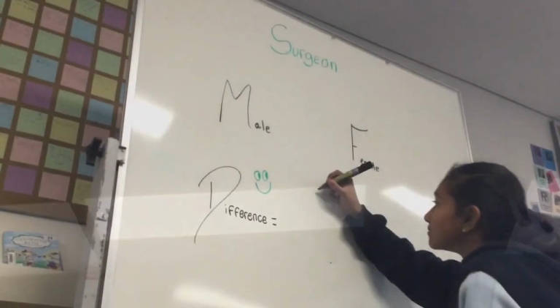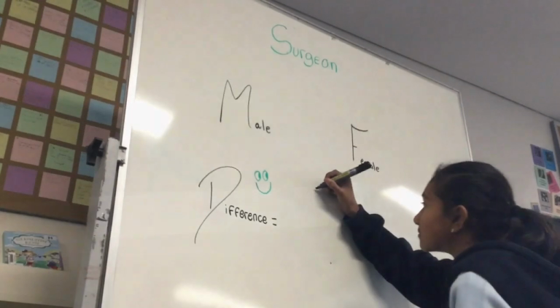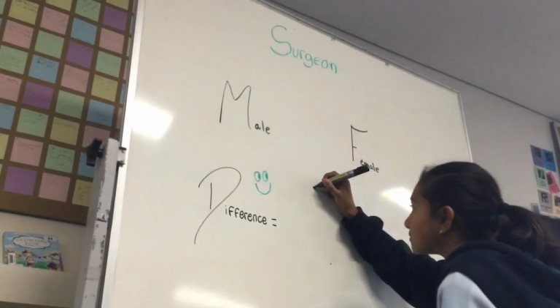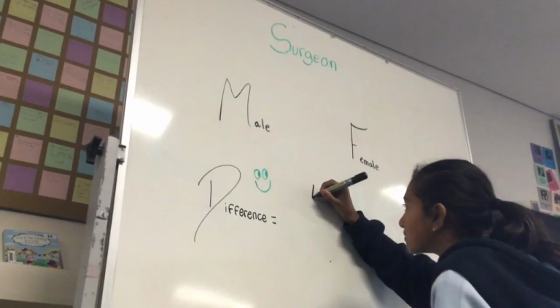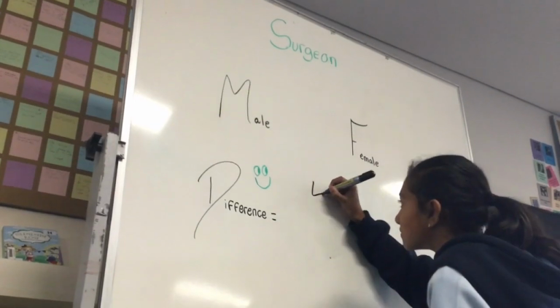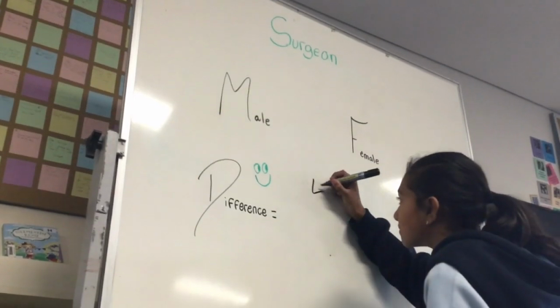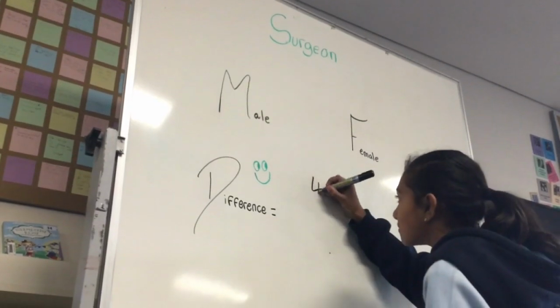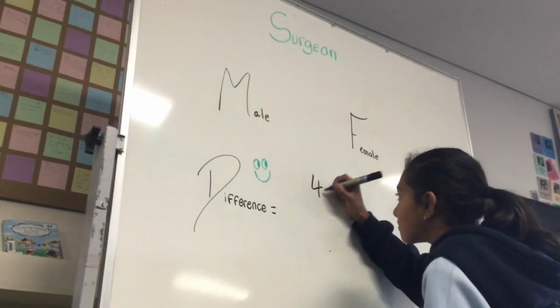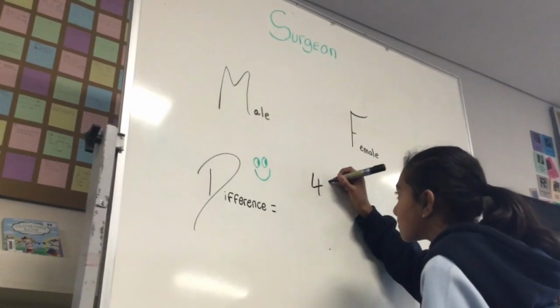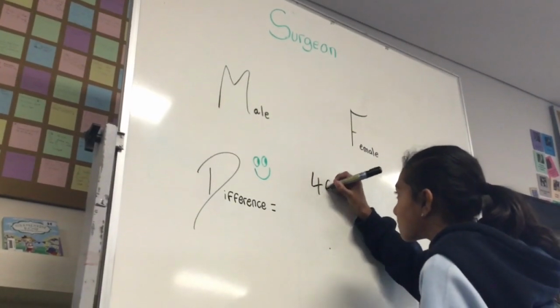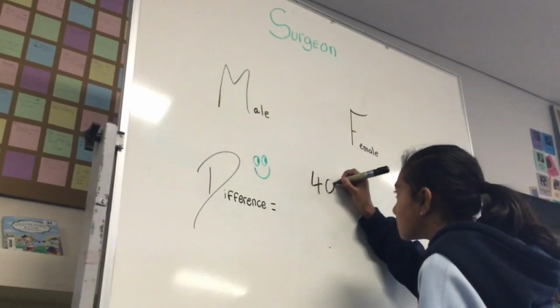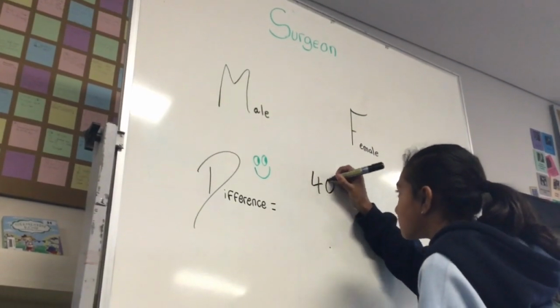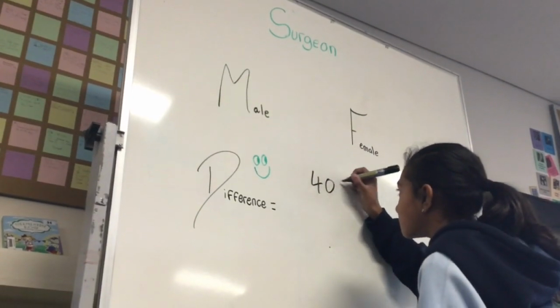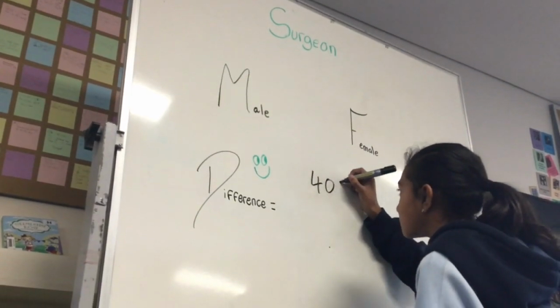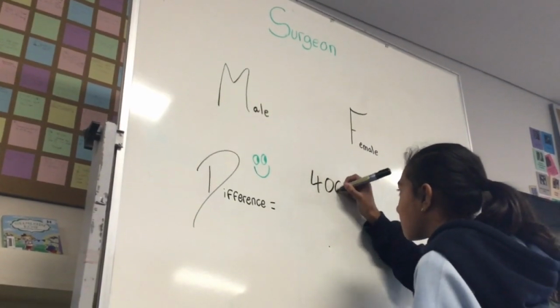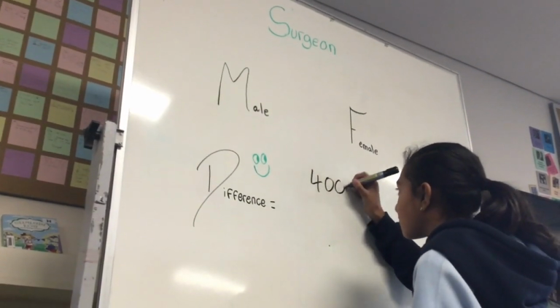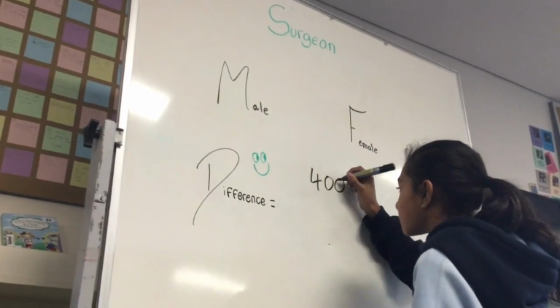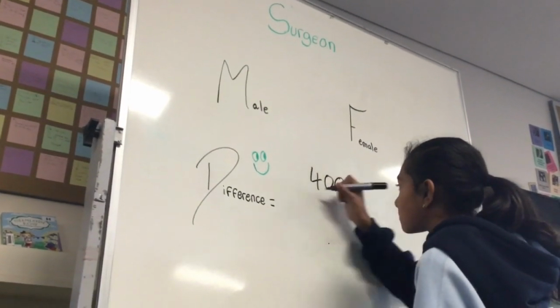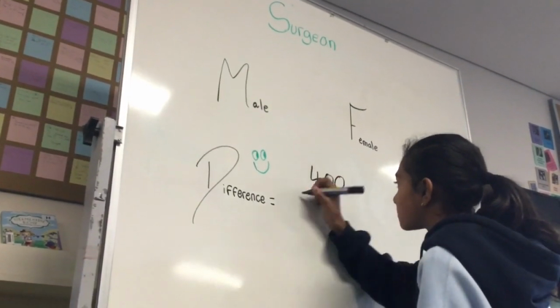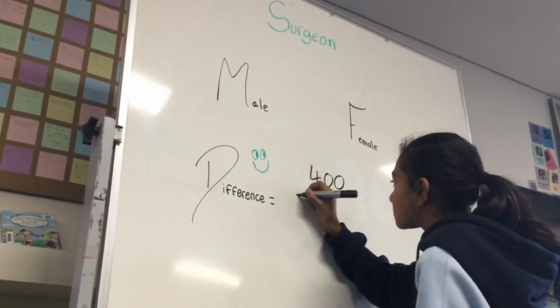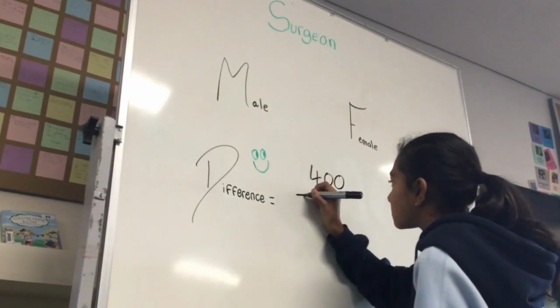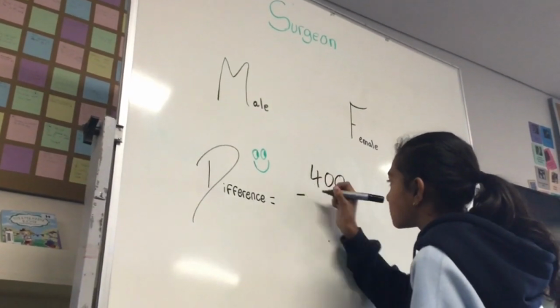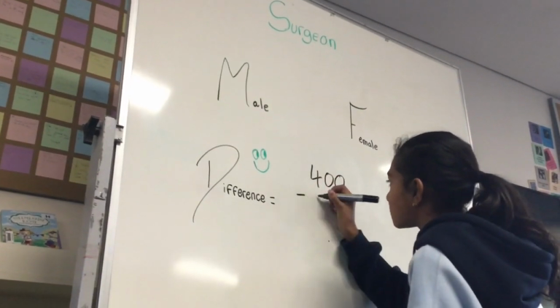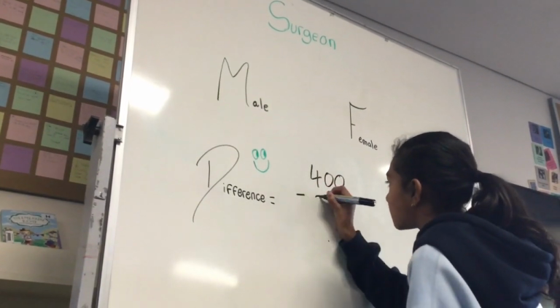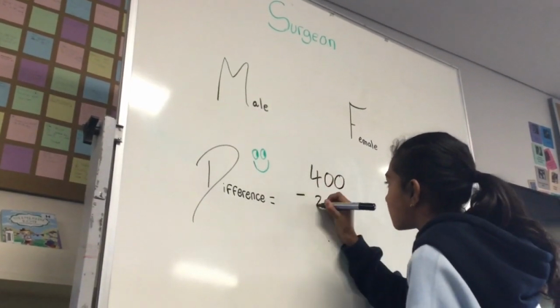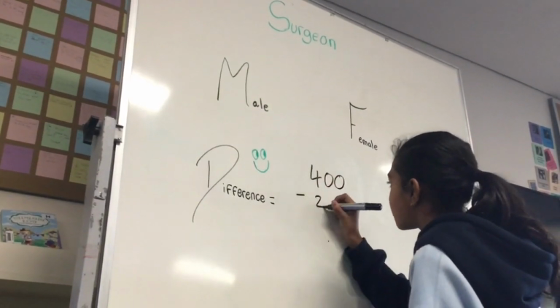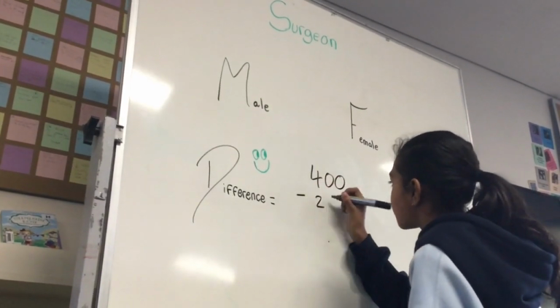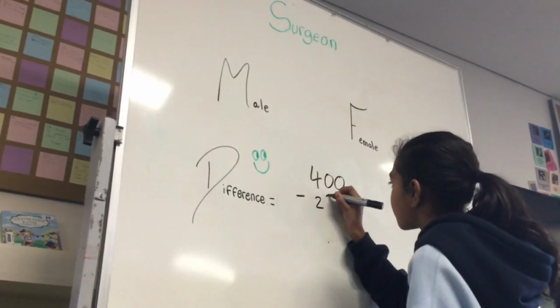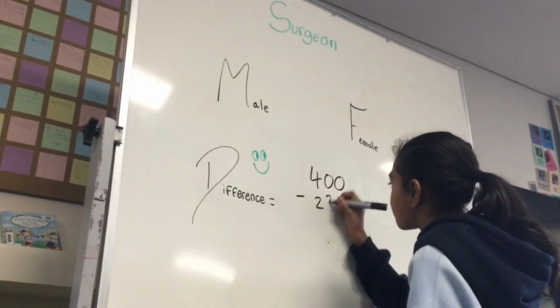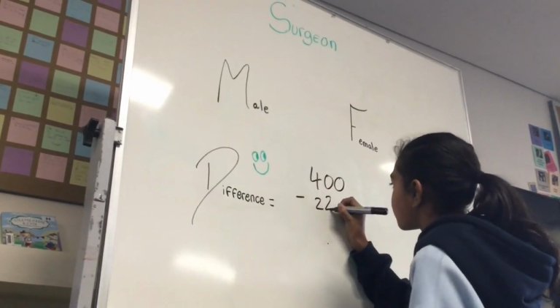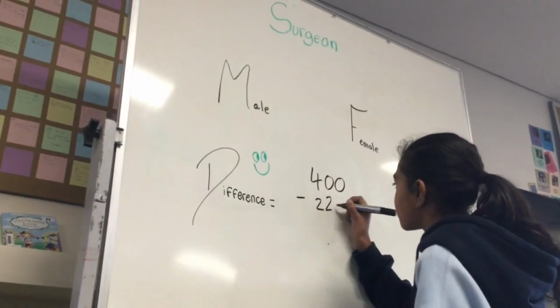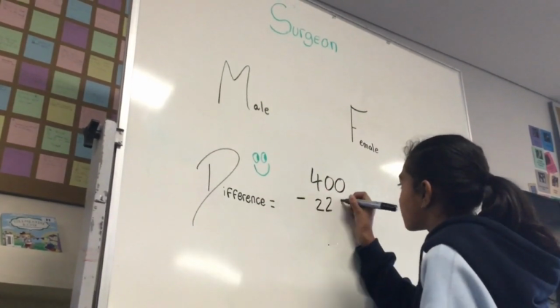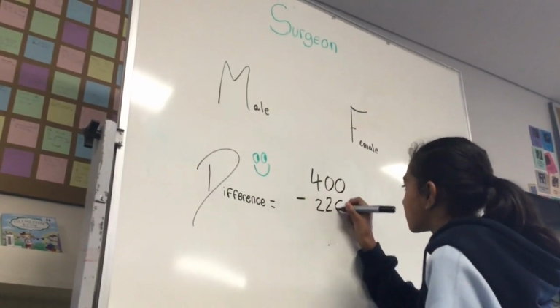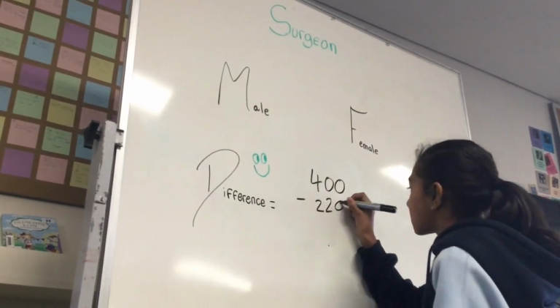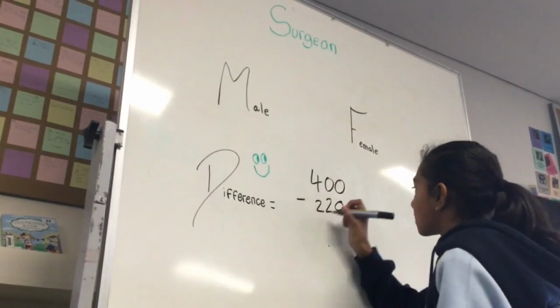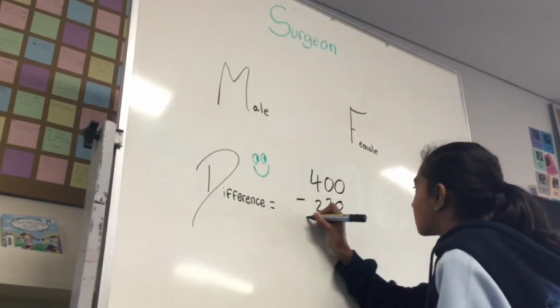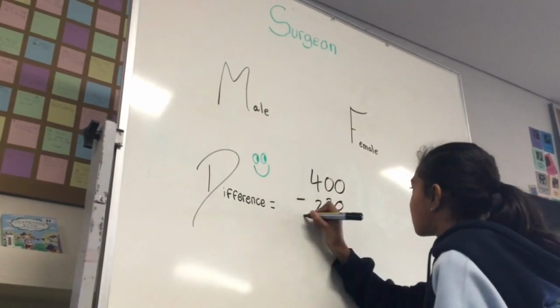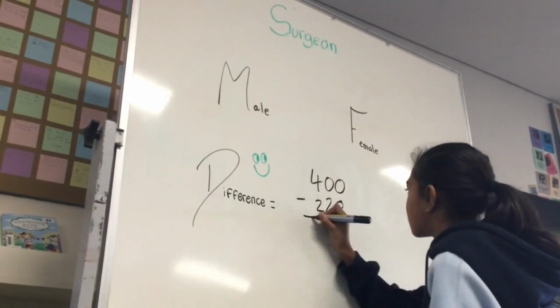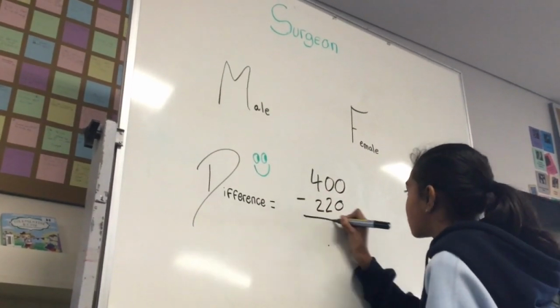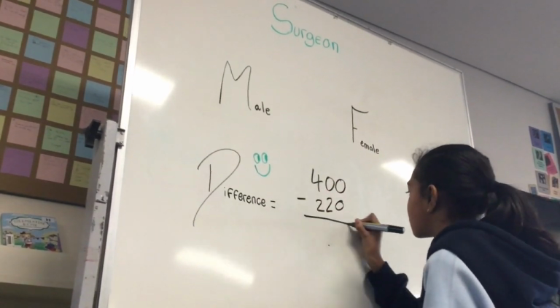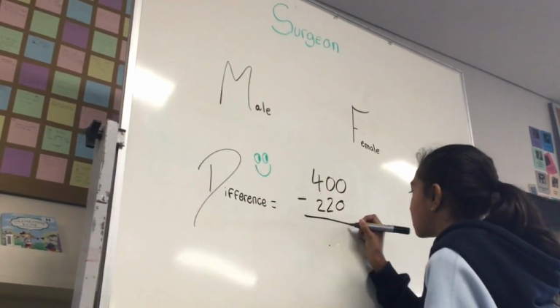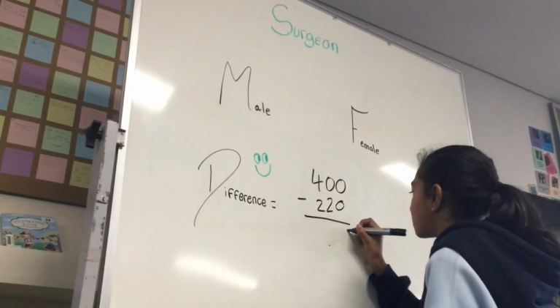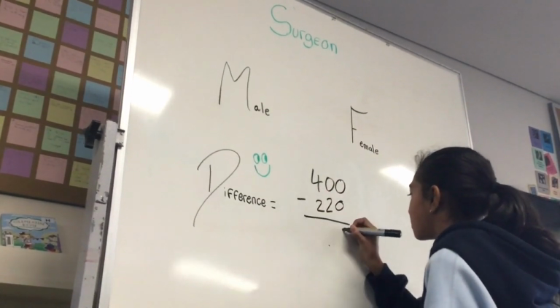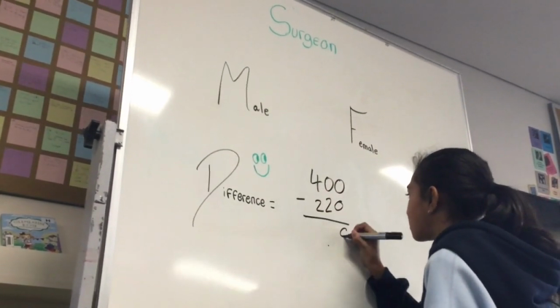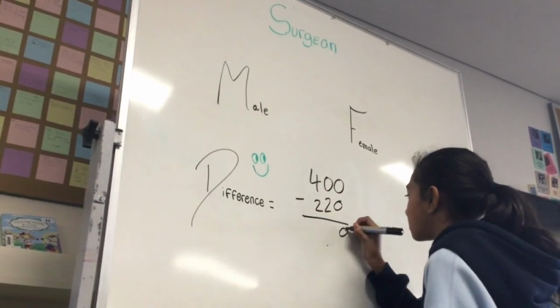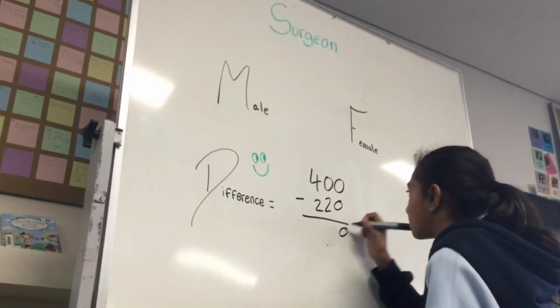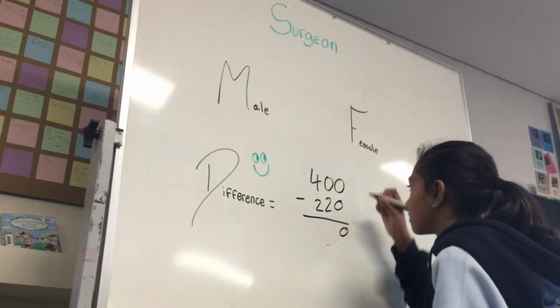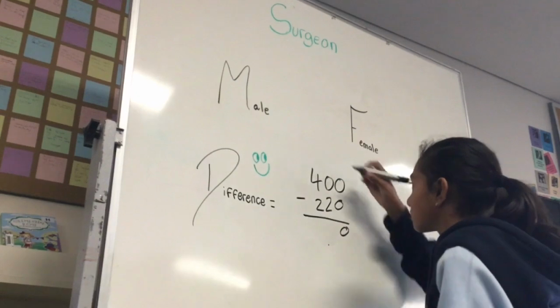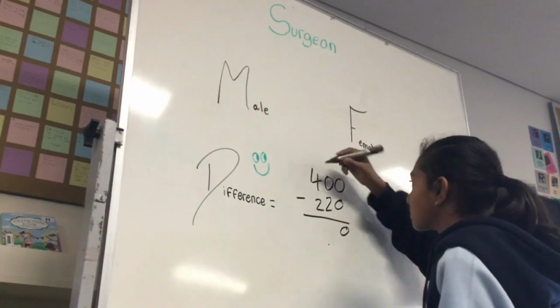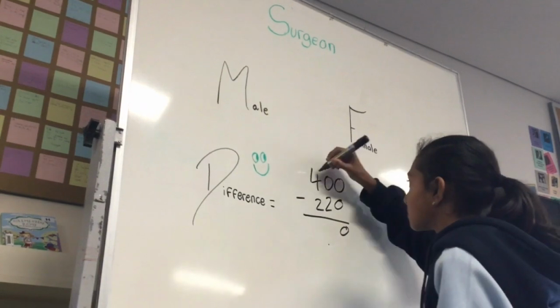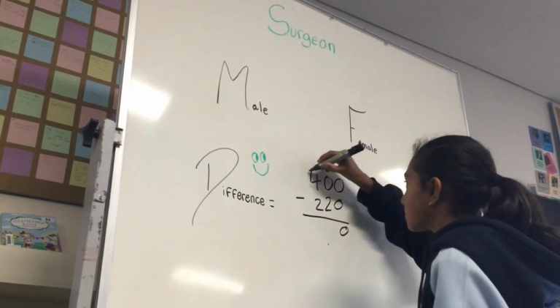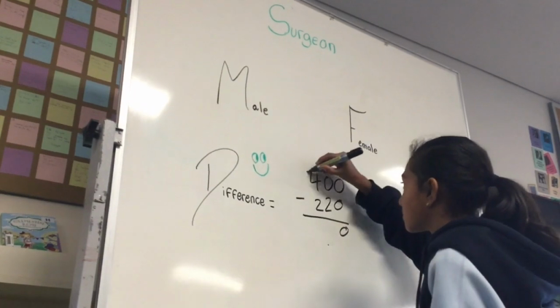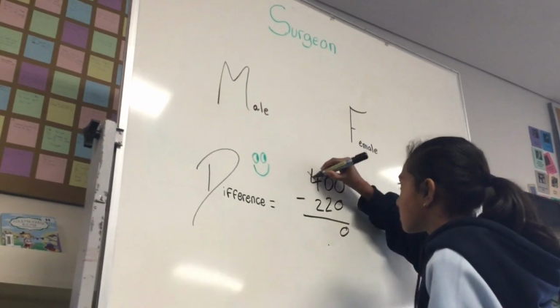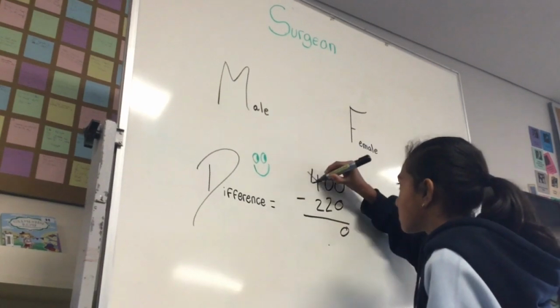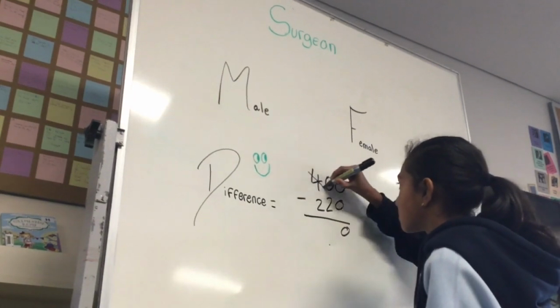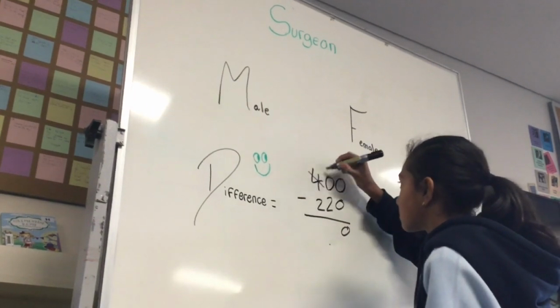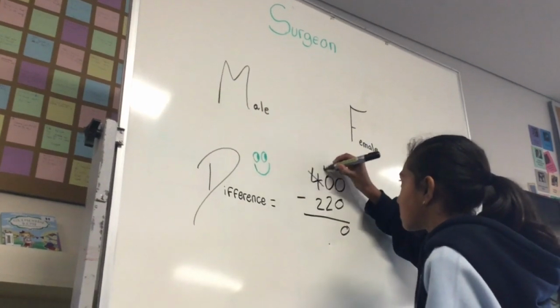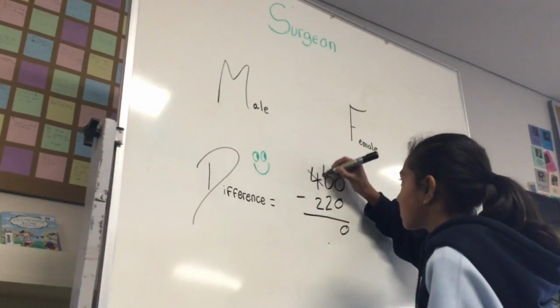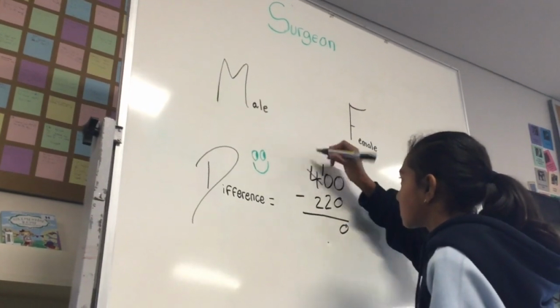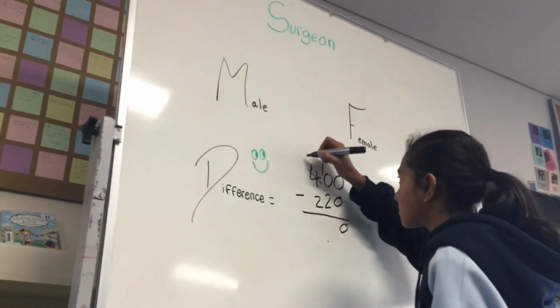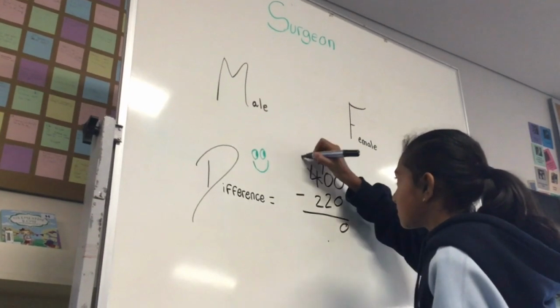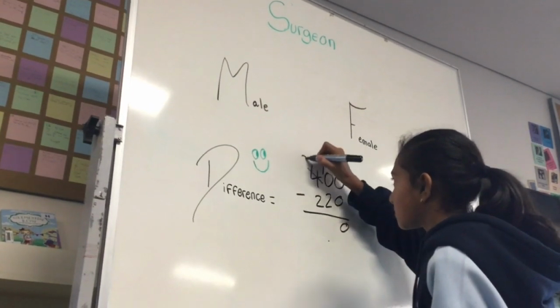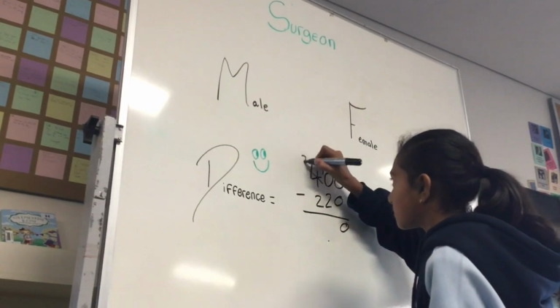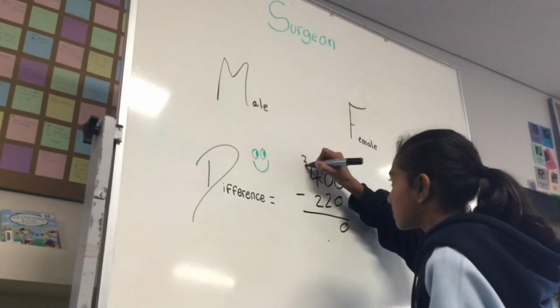A male surgeon earns $400. Take the money of a female surgeon, which is $220. That equals $180 difference.